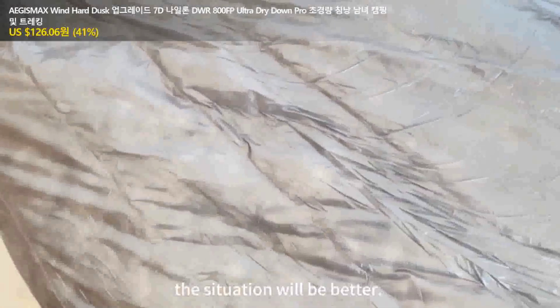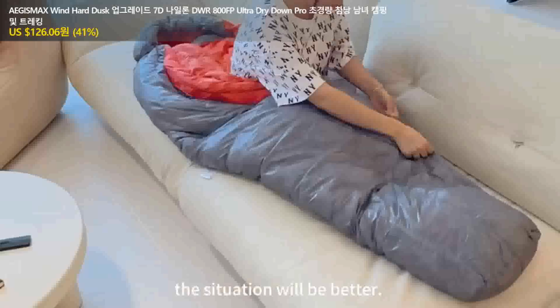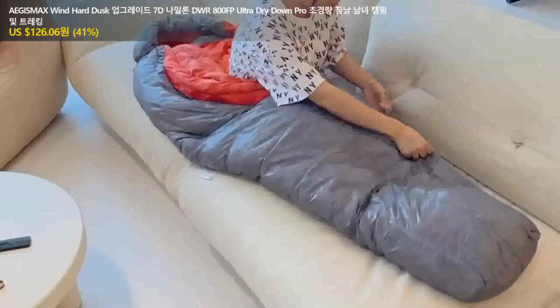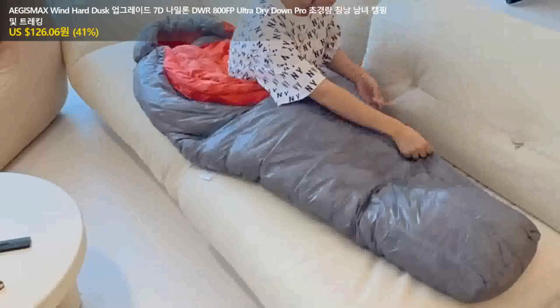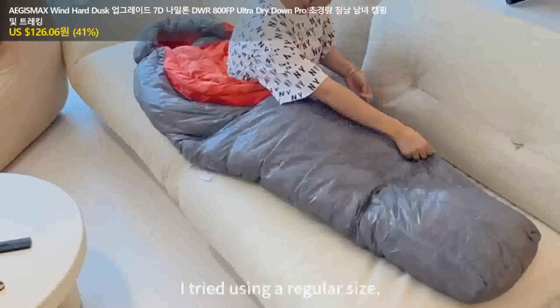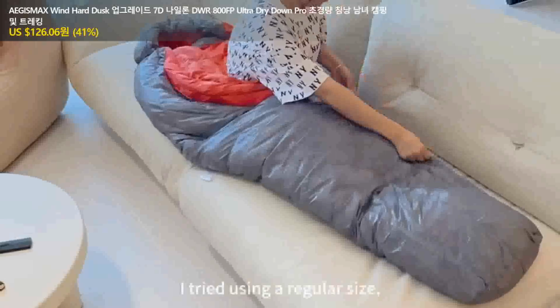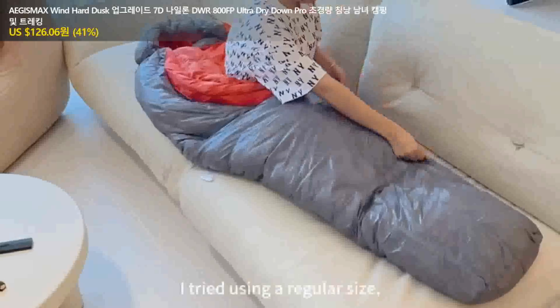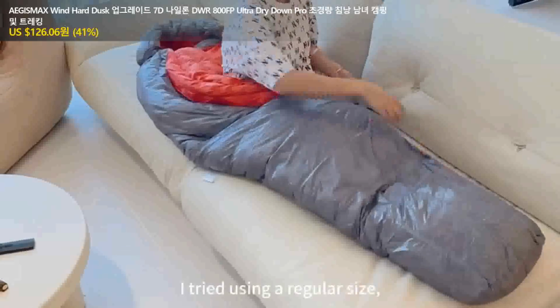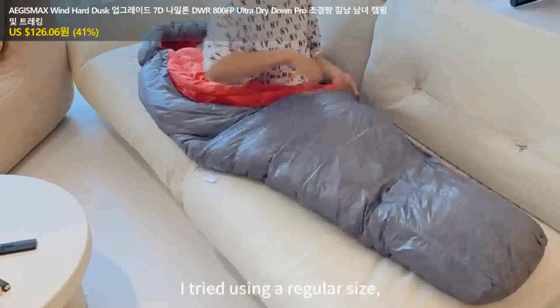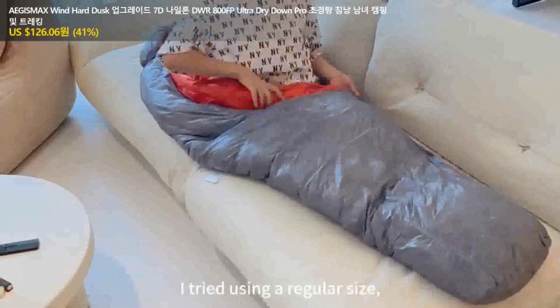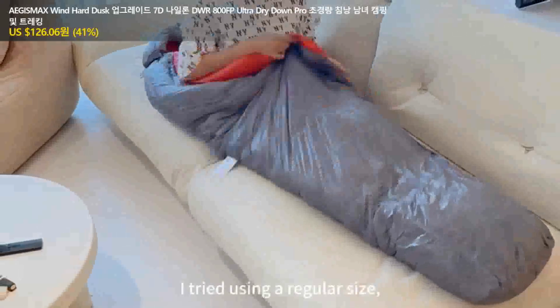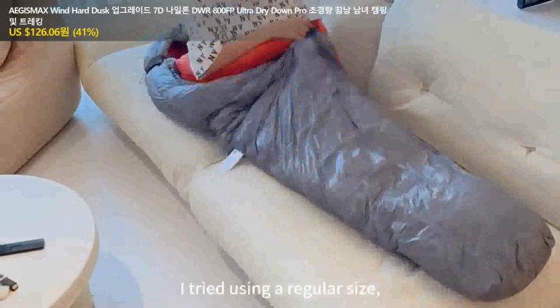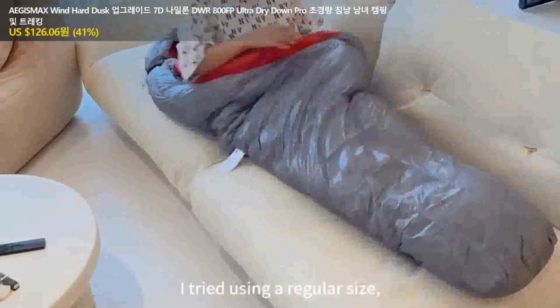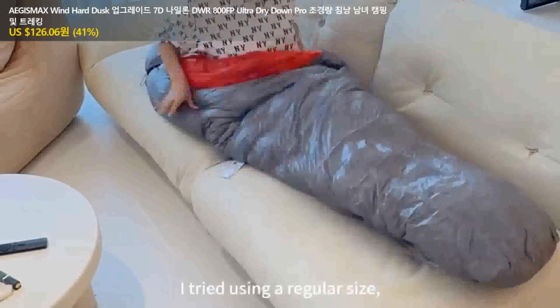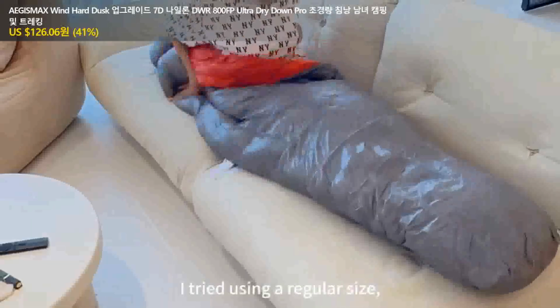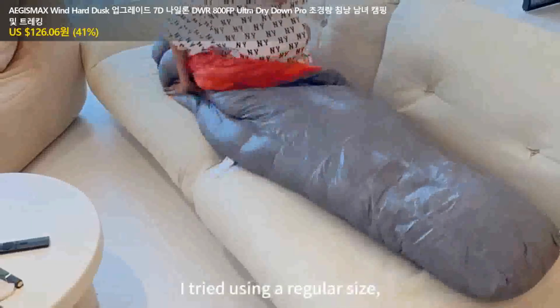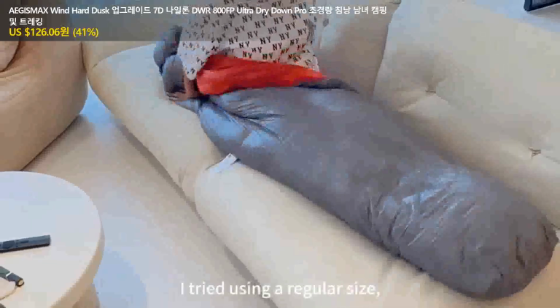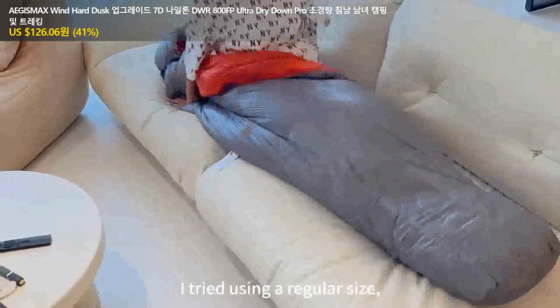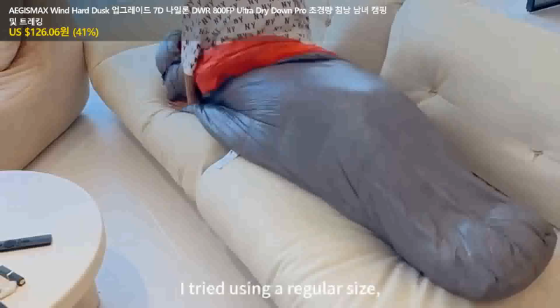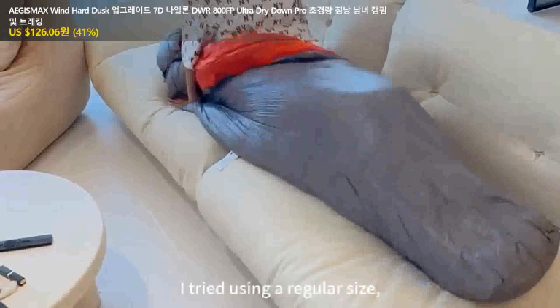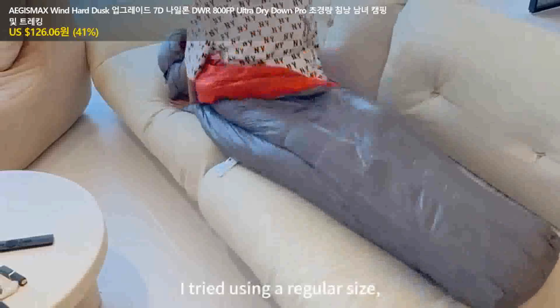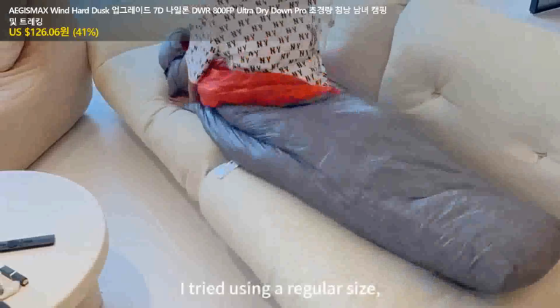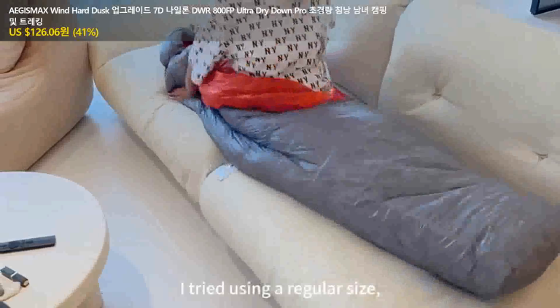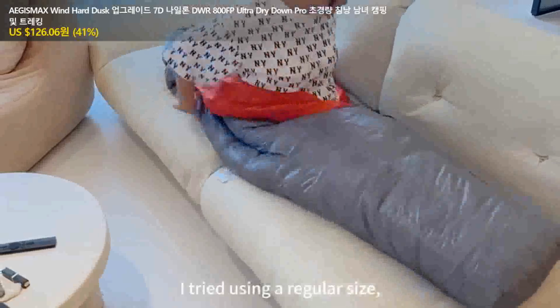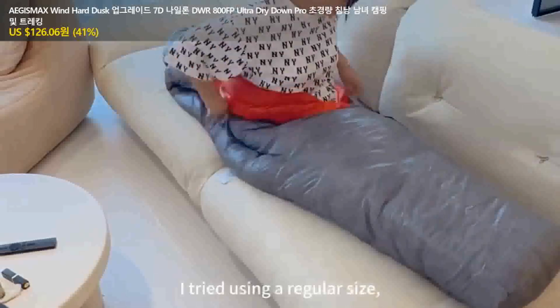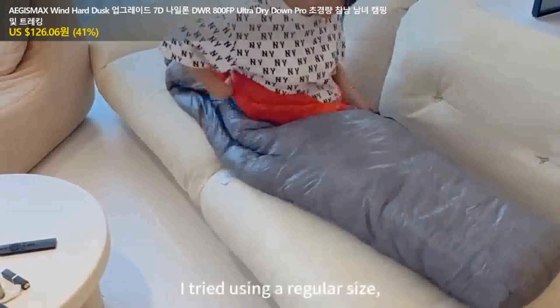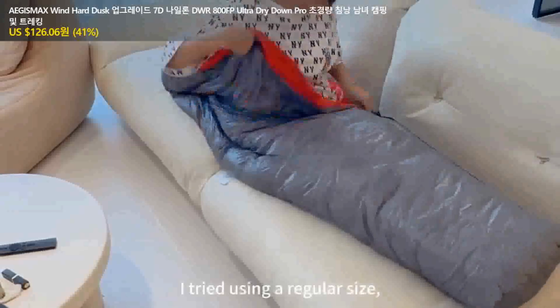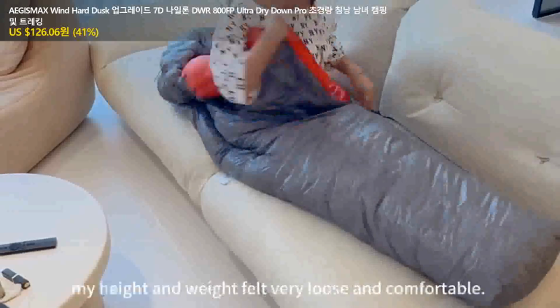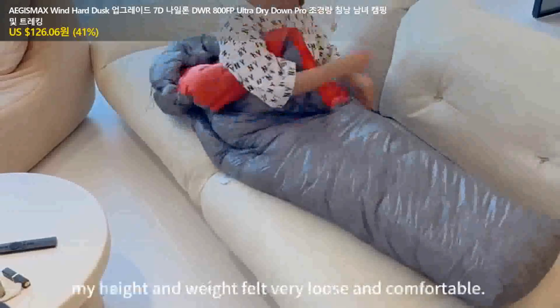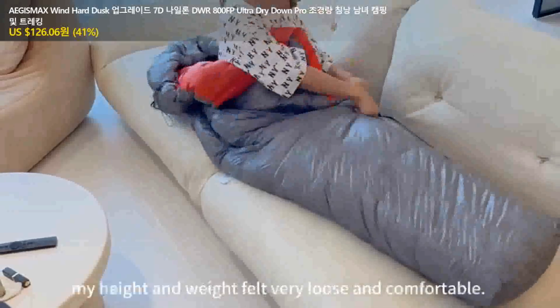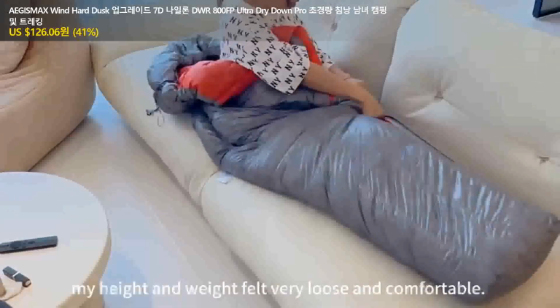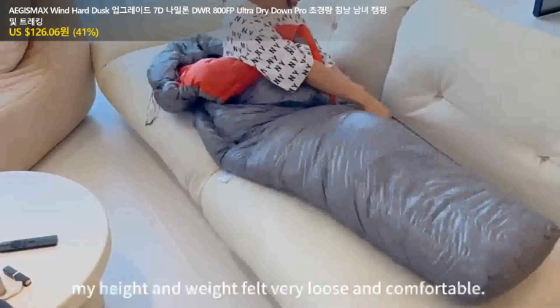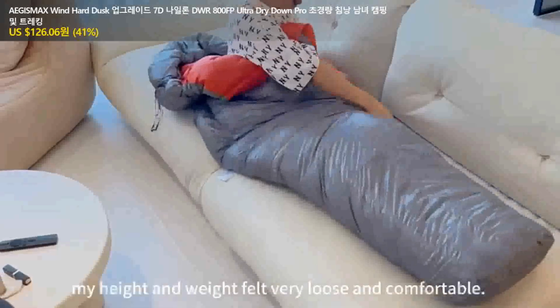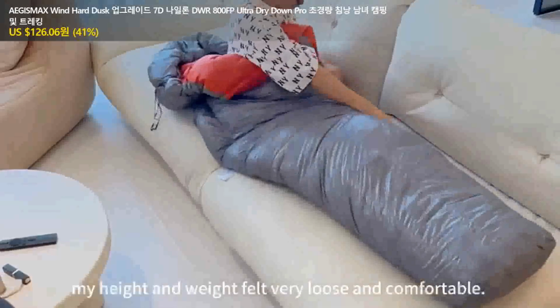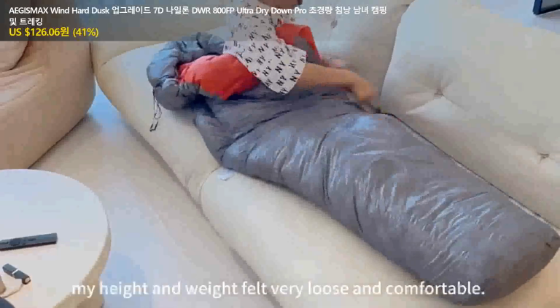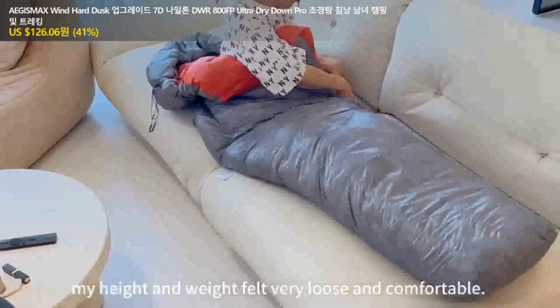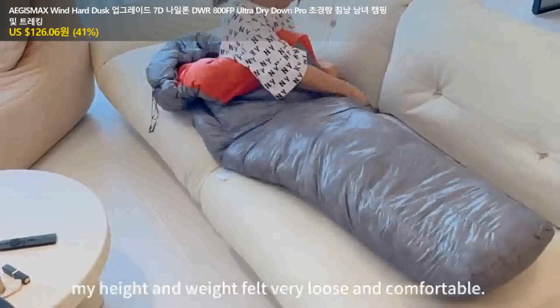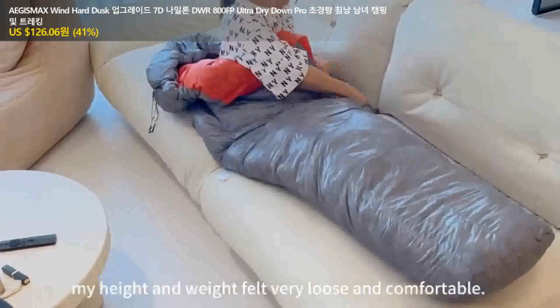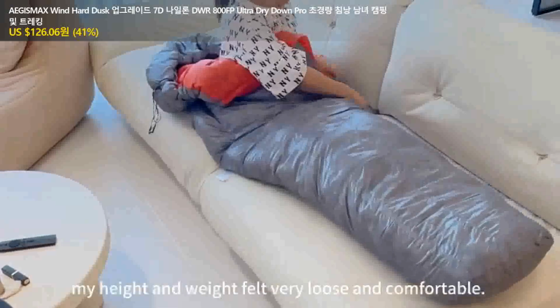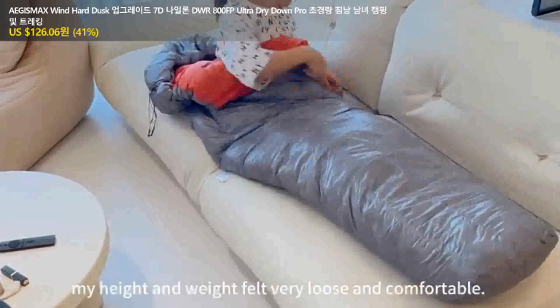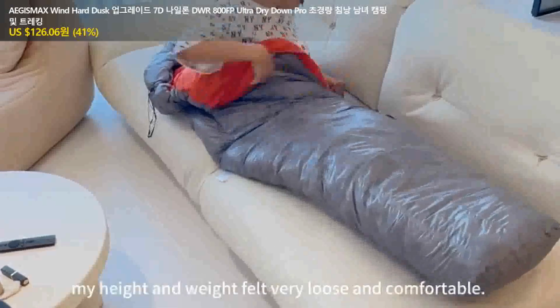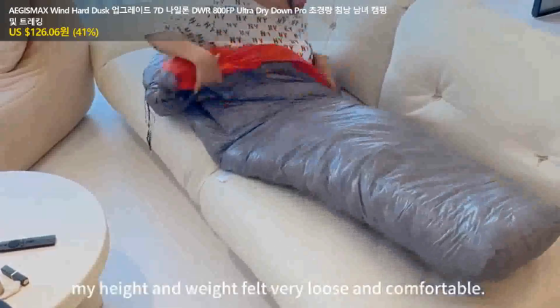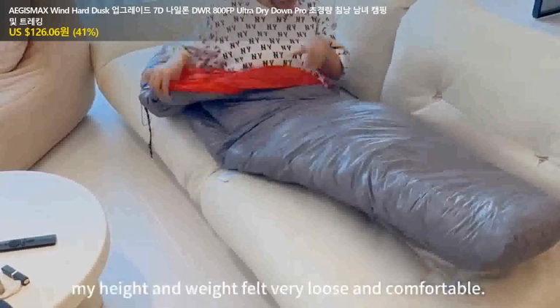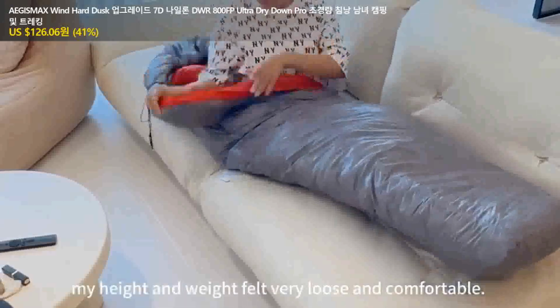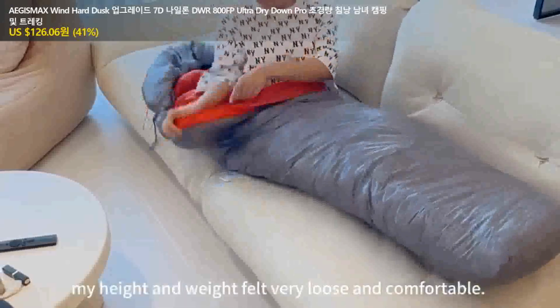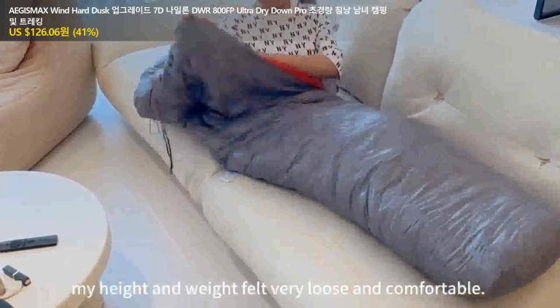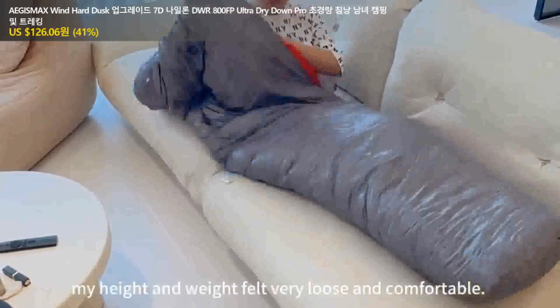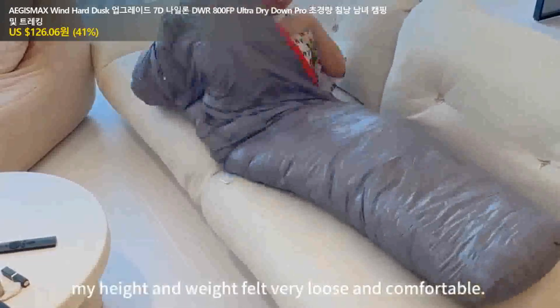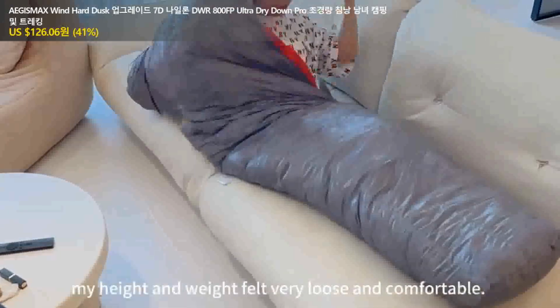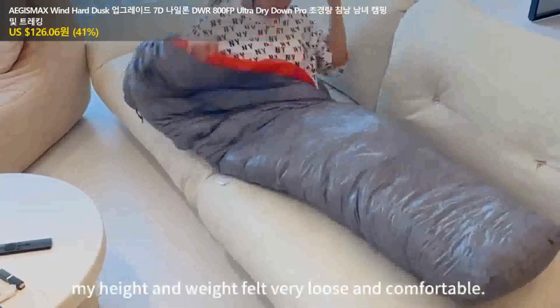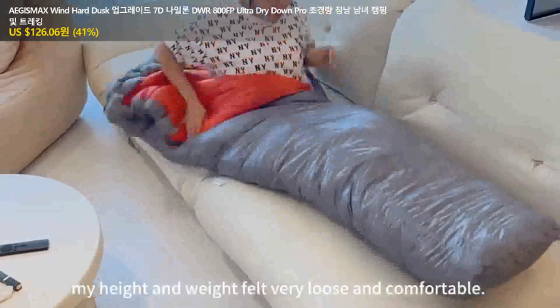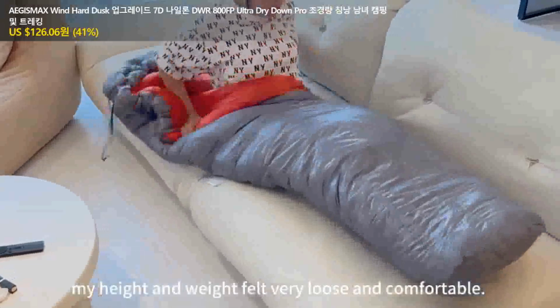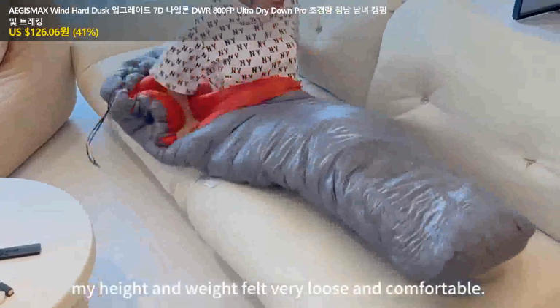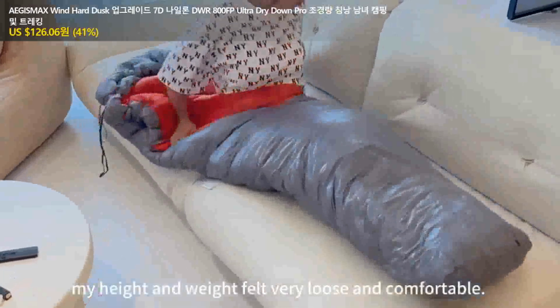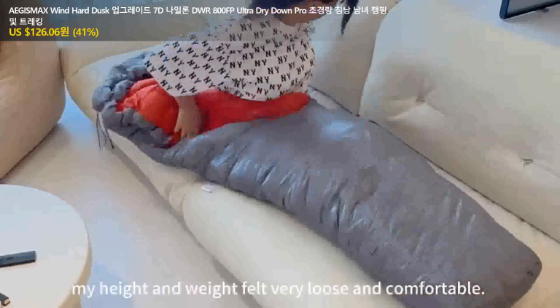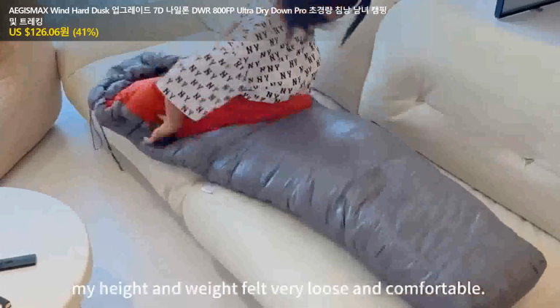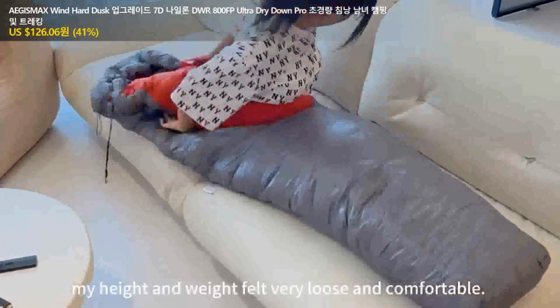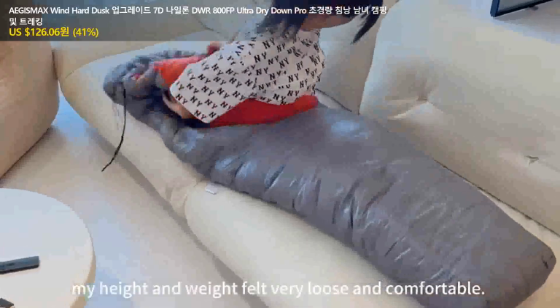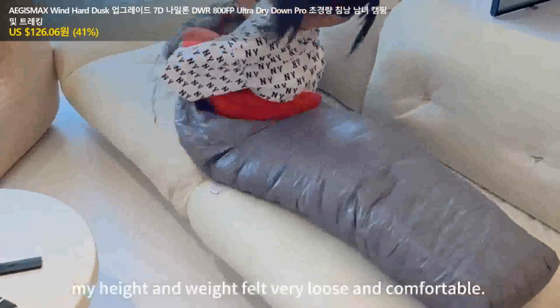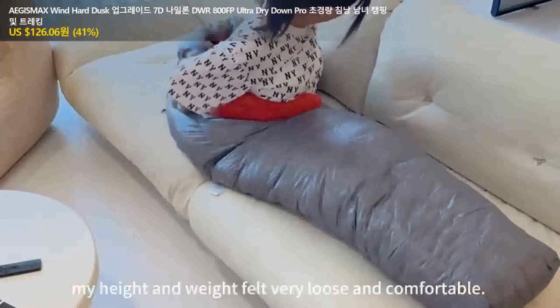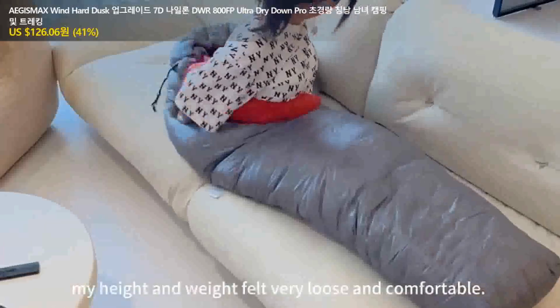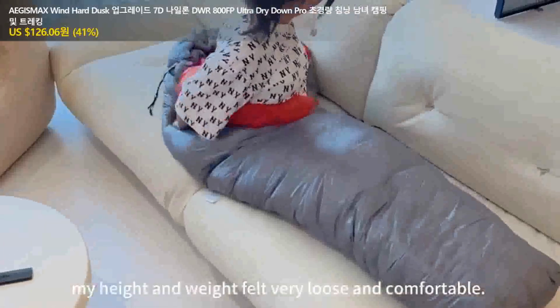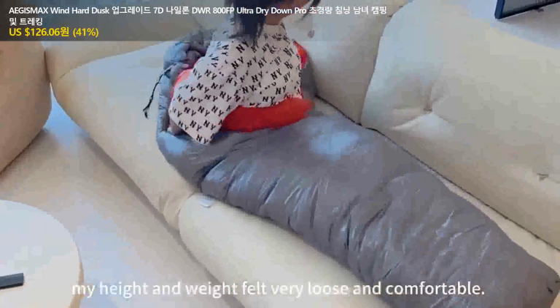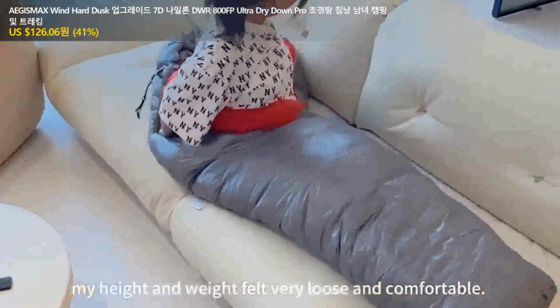I tried using a regular size. My height and weight feel very loose and comfortable.